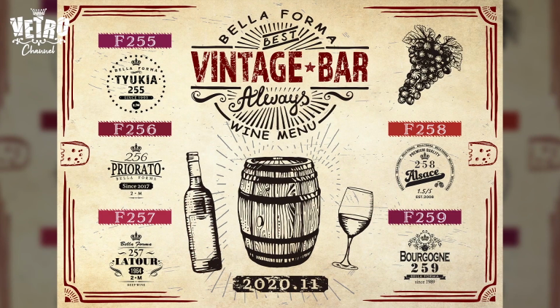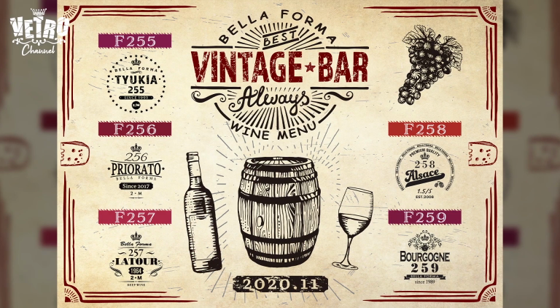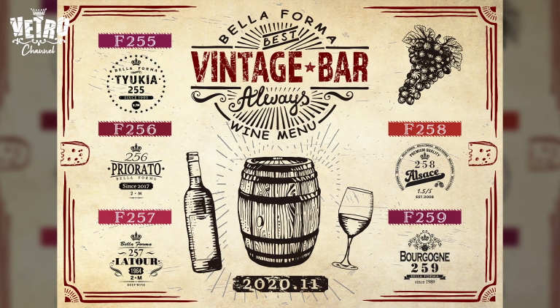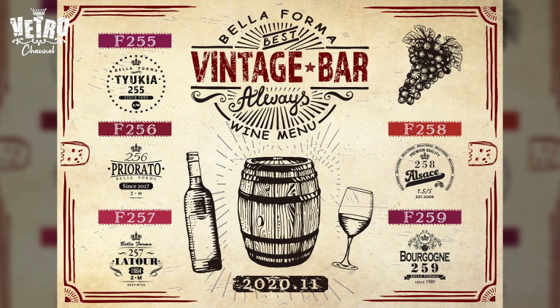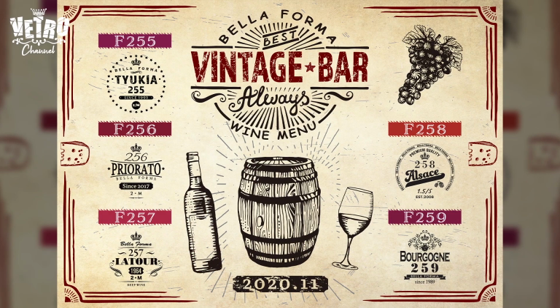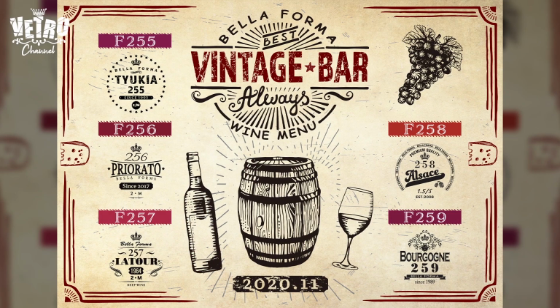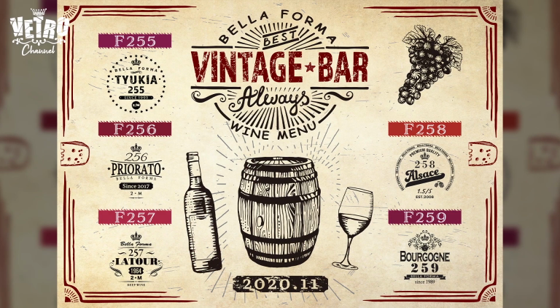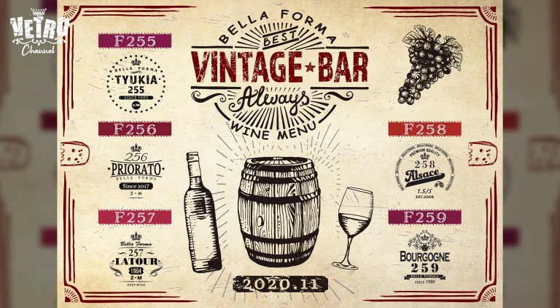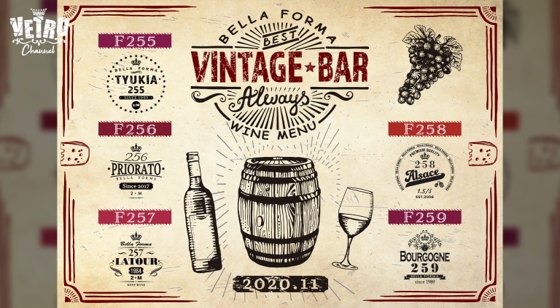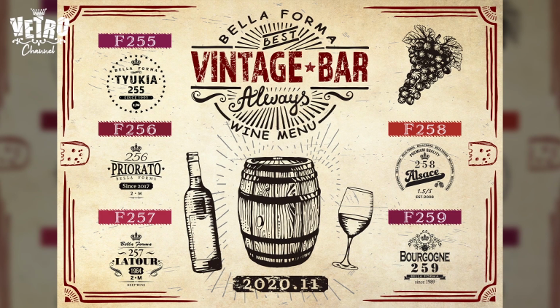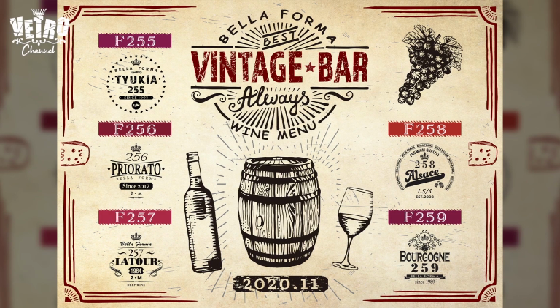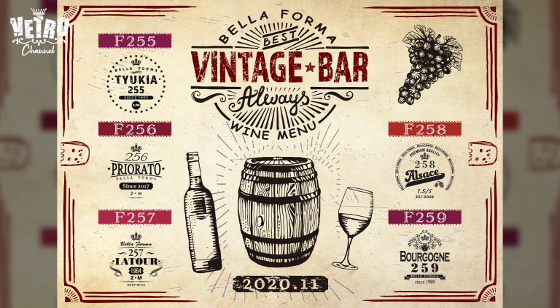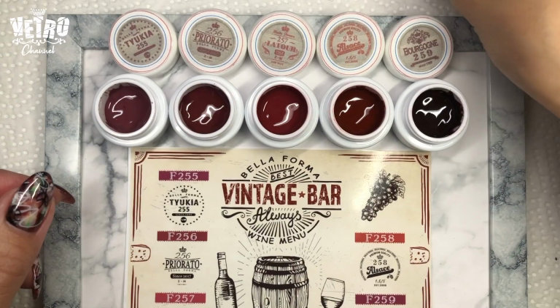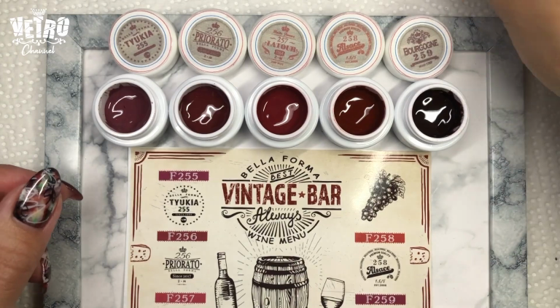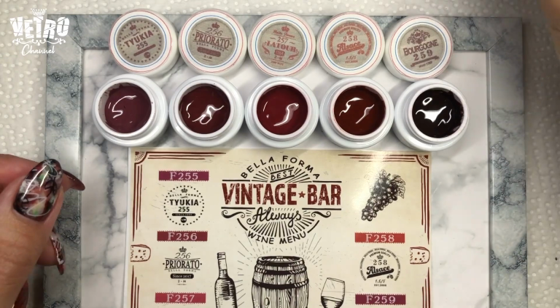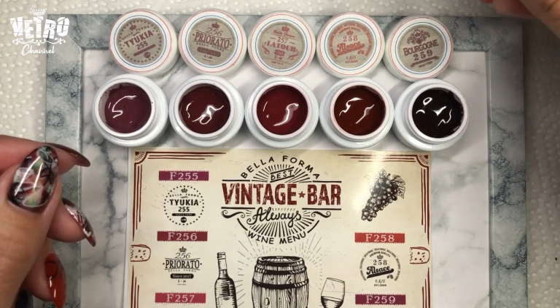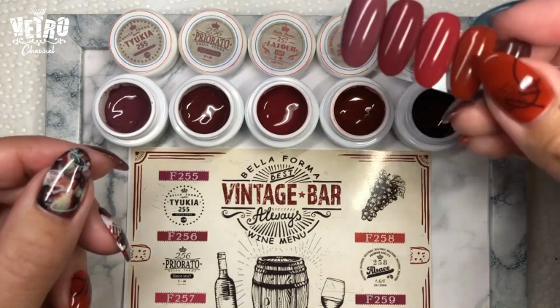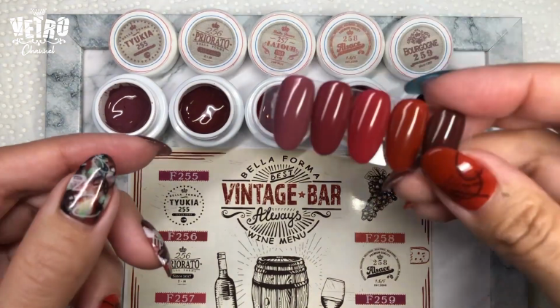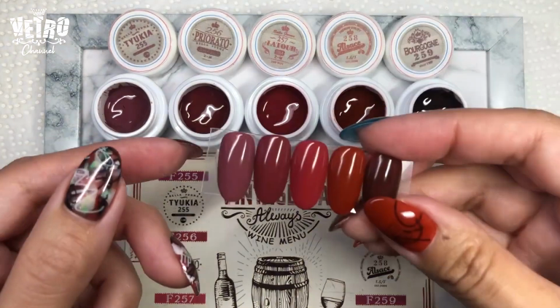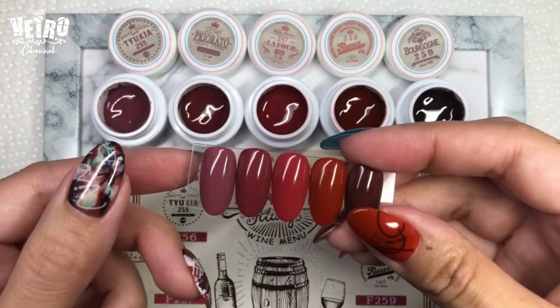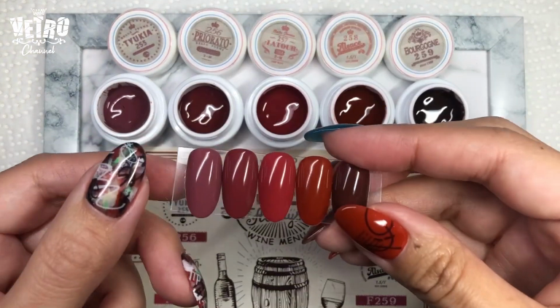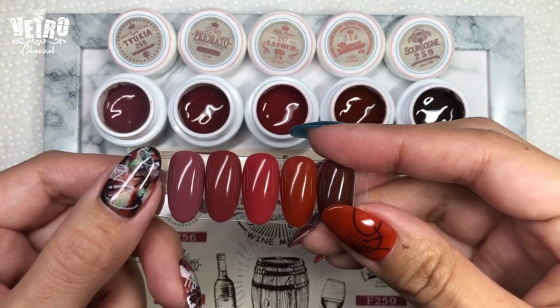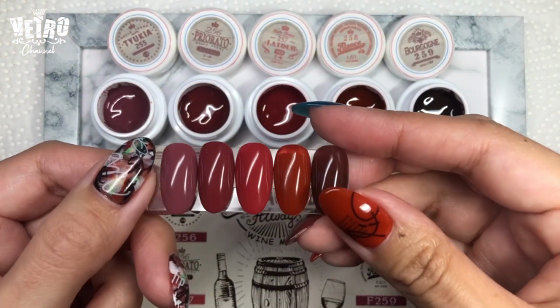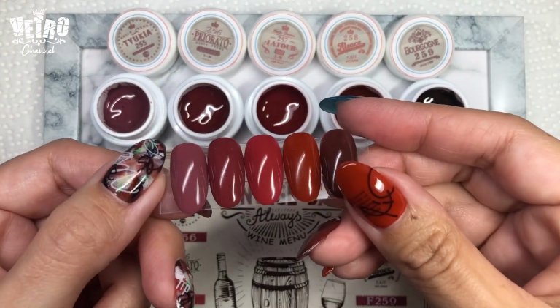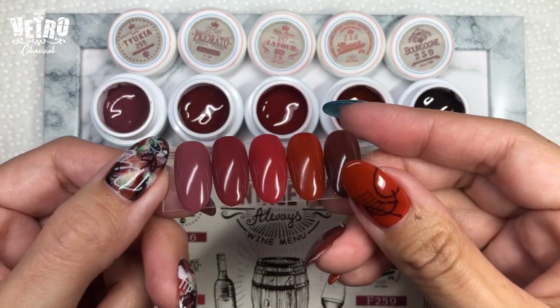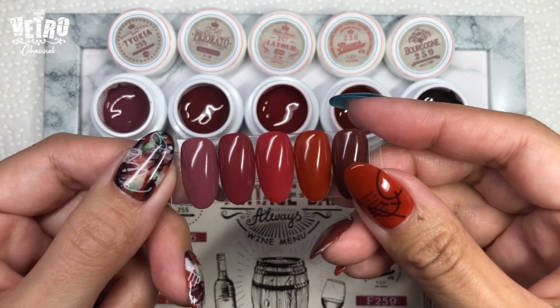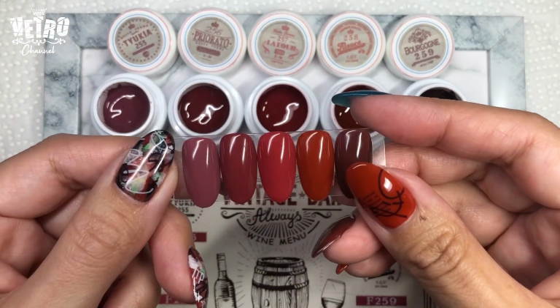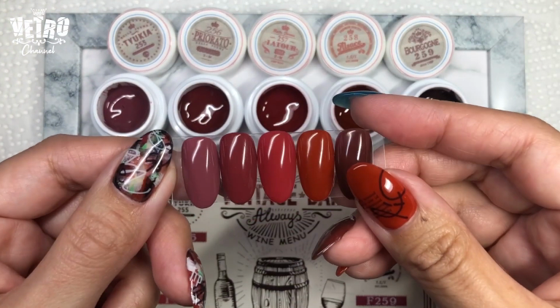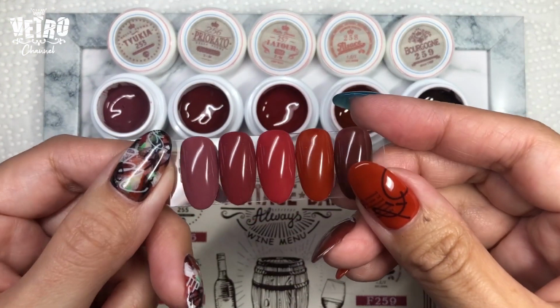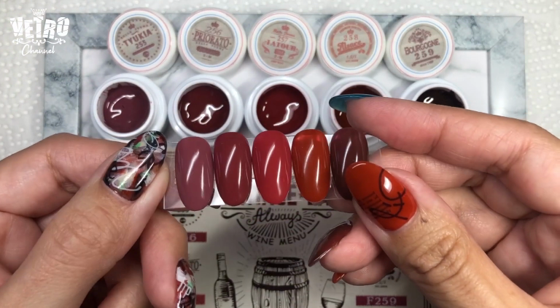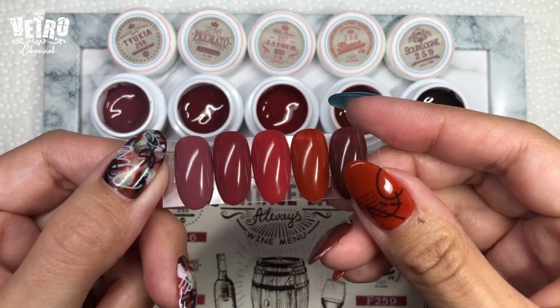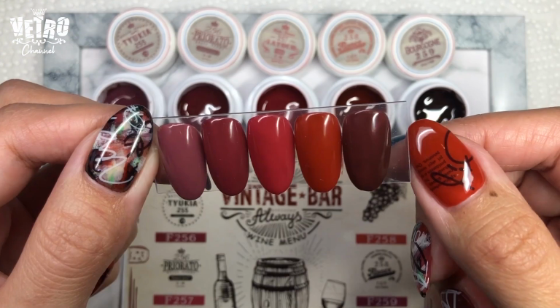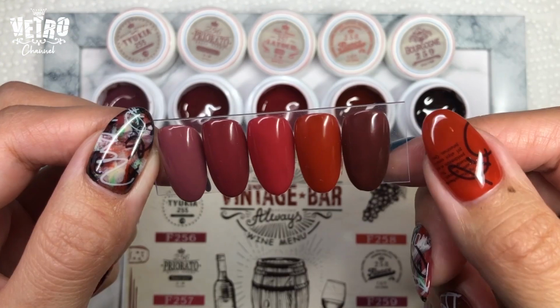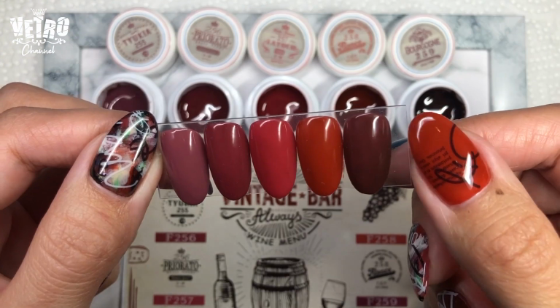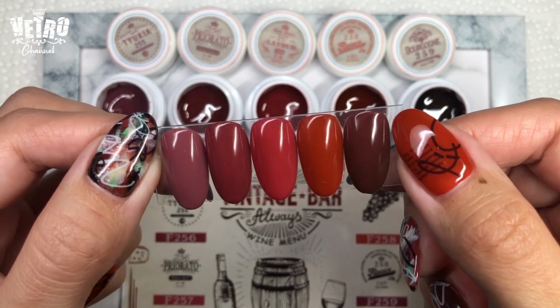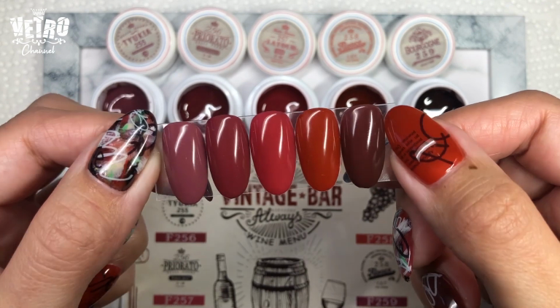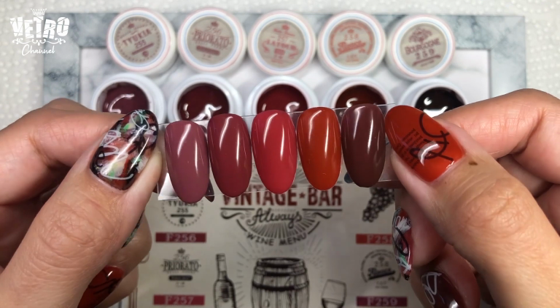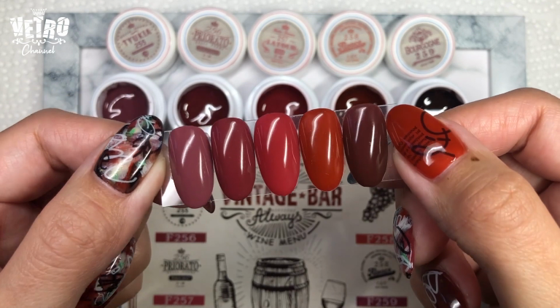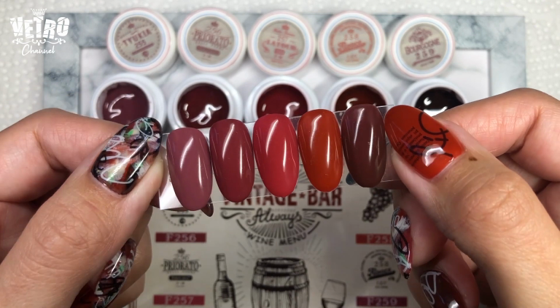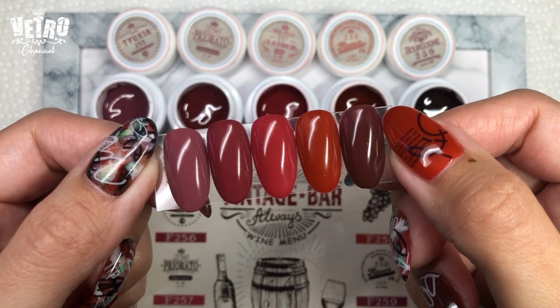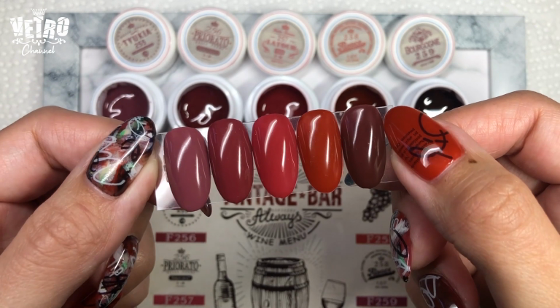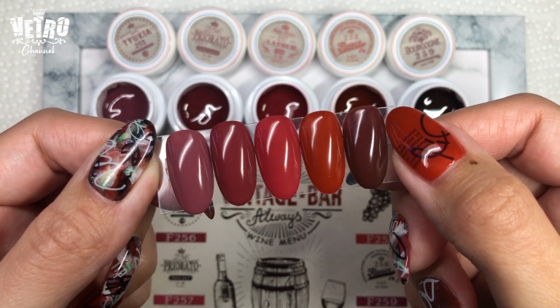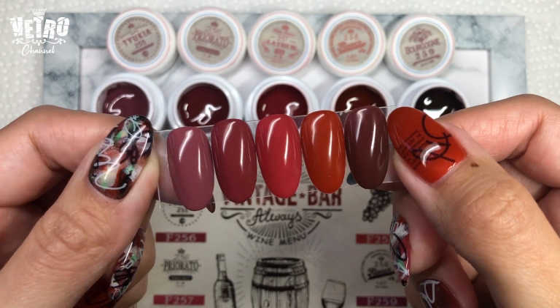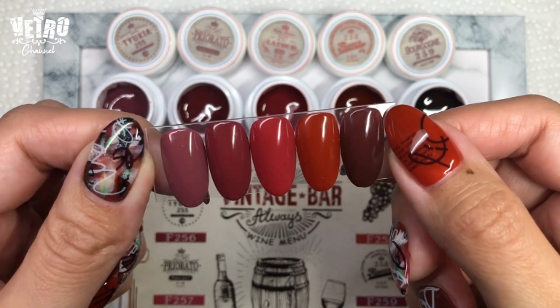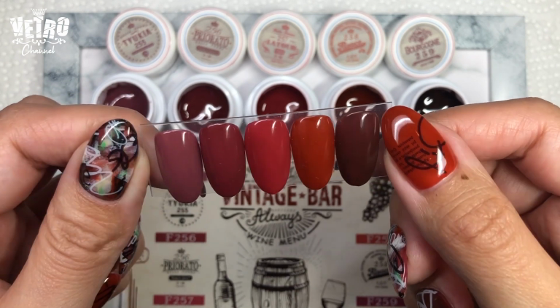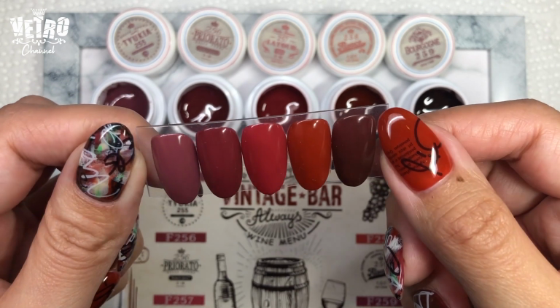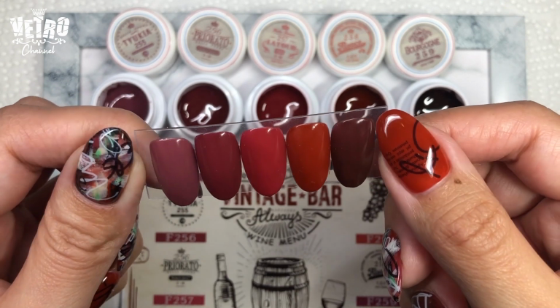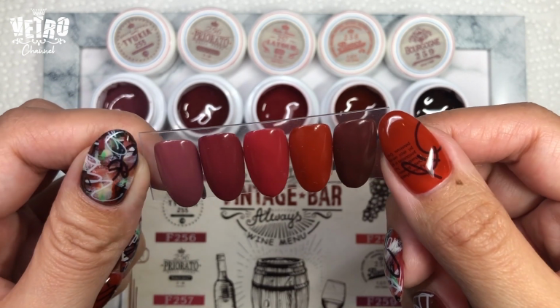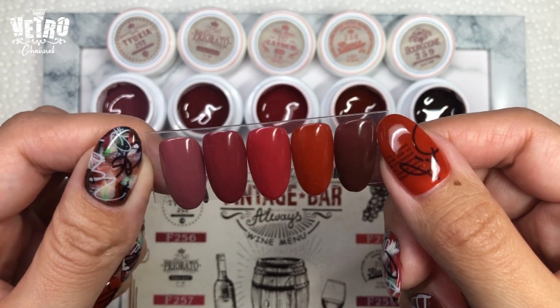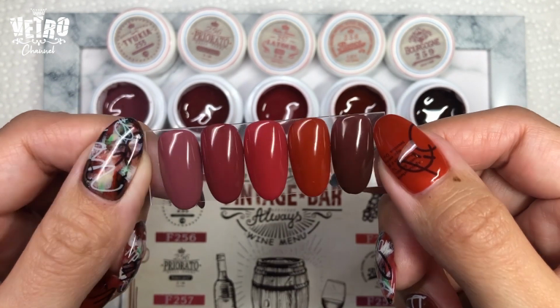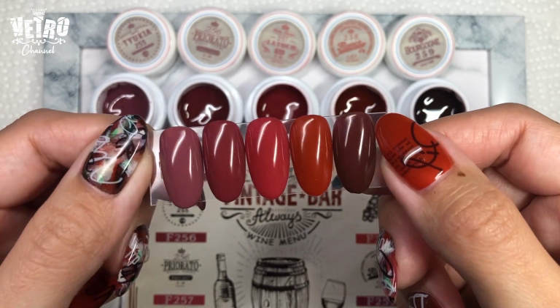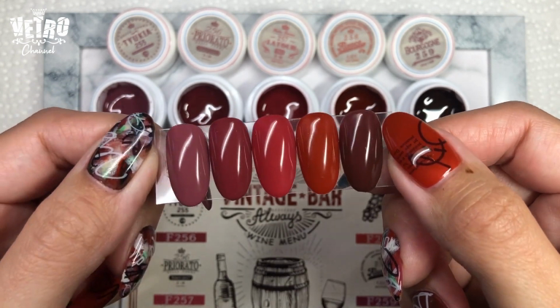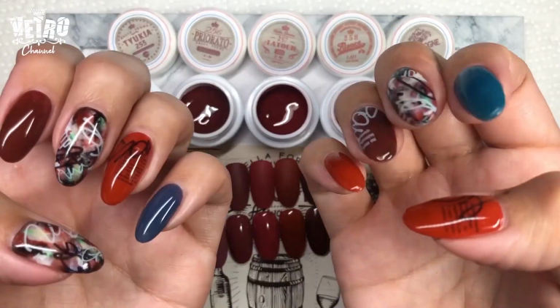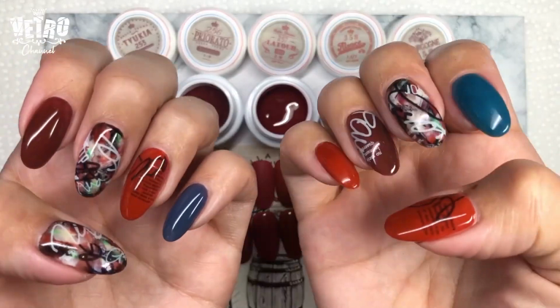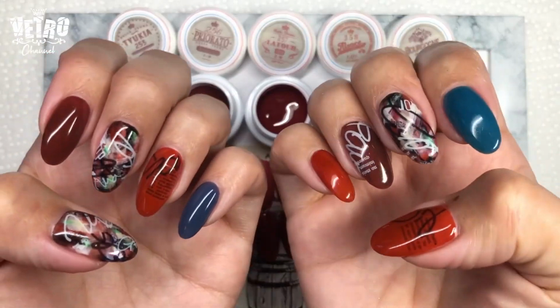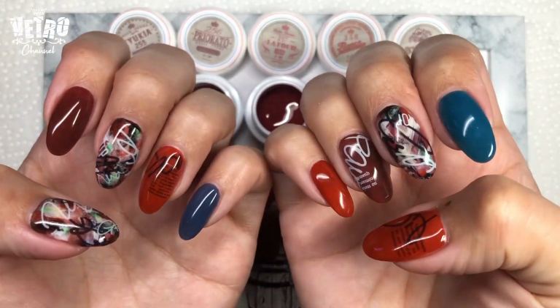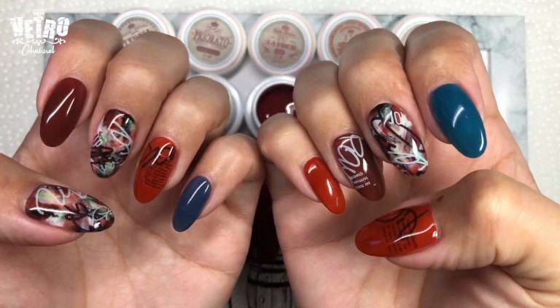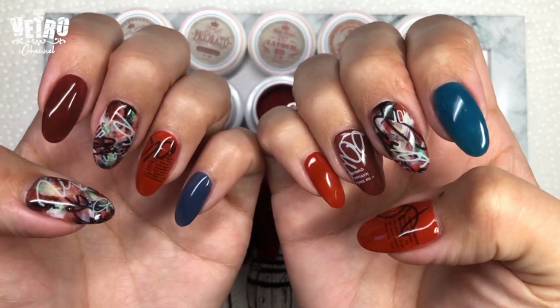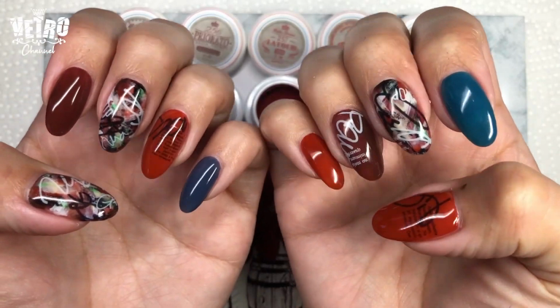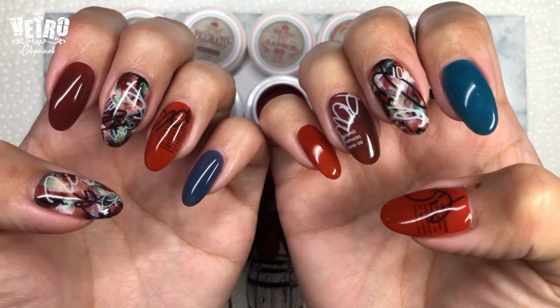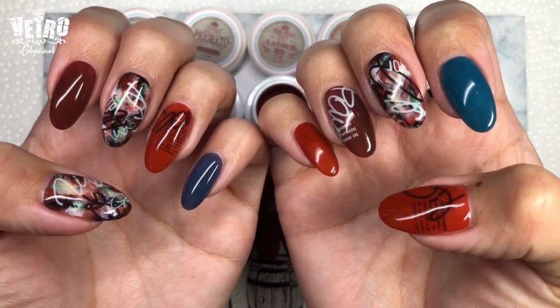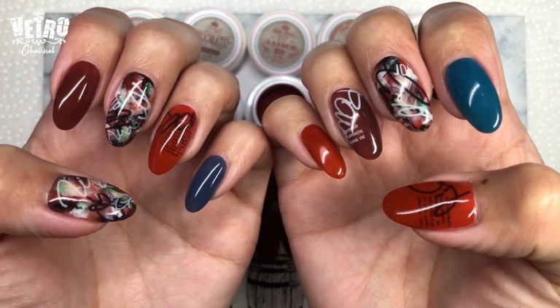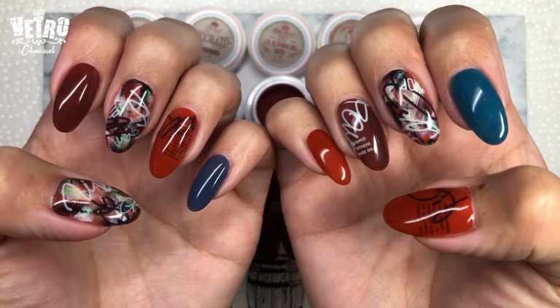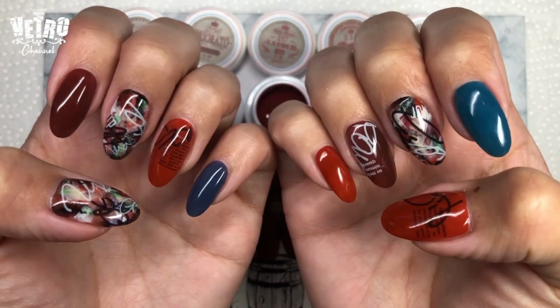Hello, it's Ayako. This is Bella Forma's November New Release Vintage Bar Collection.